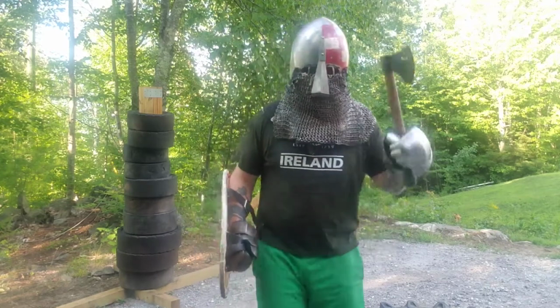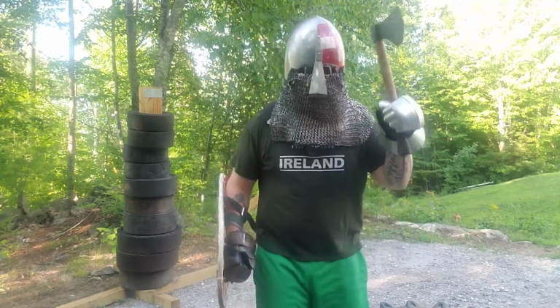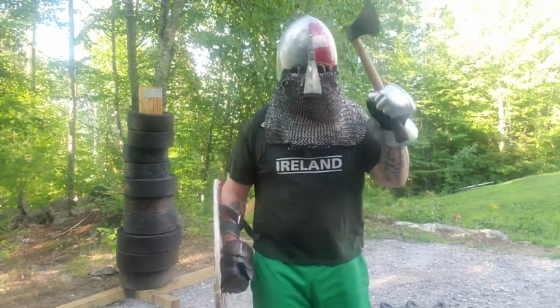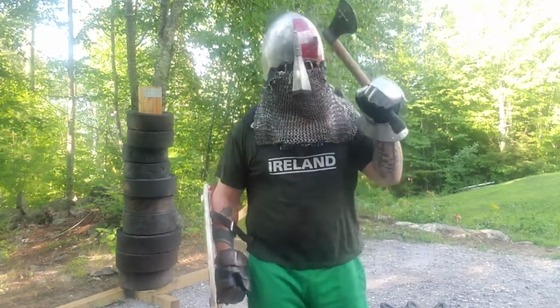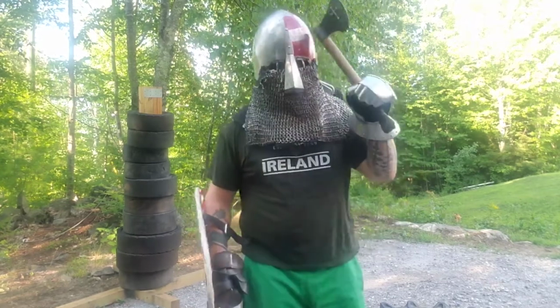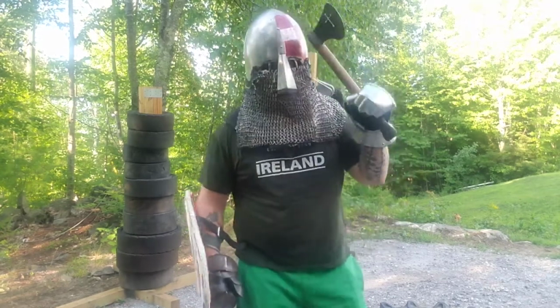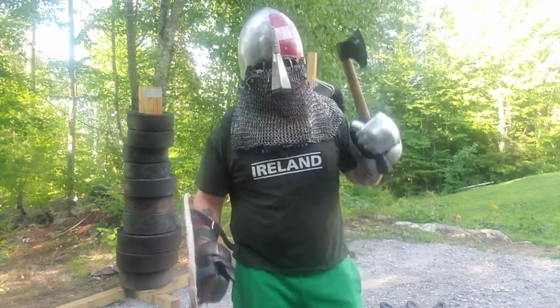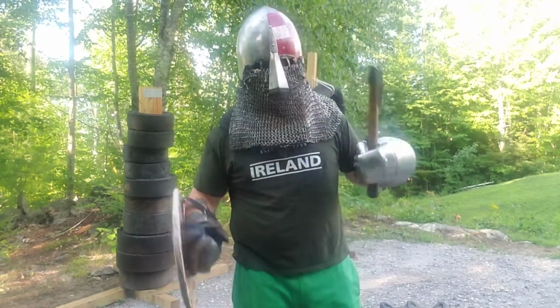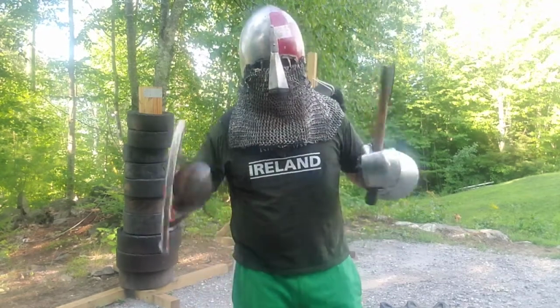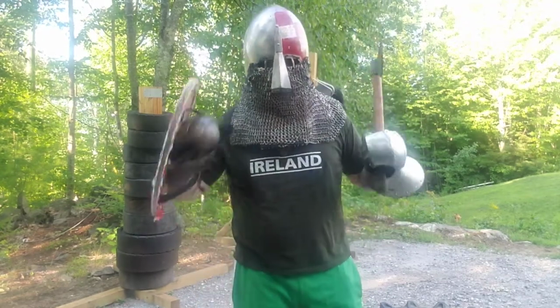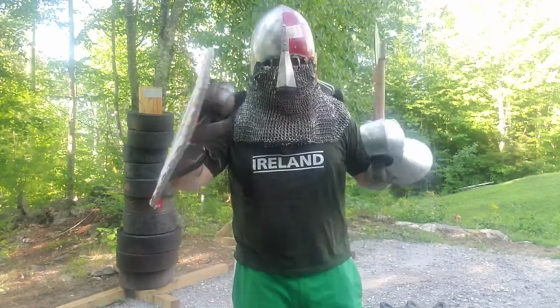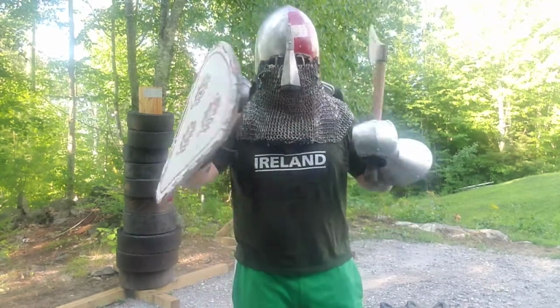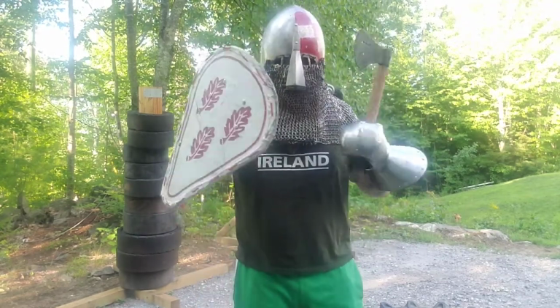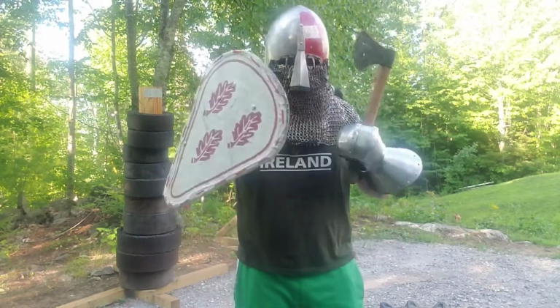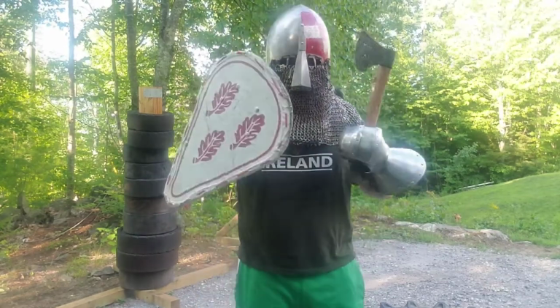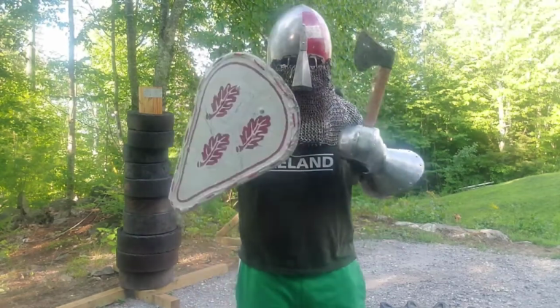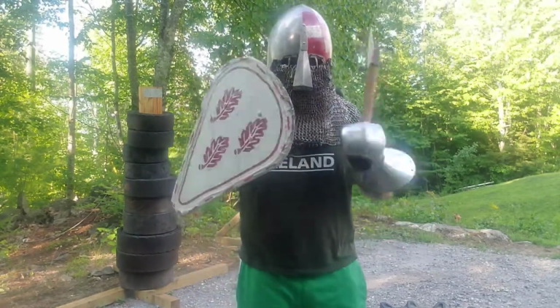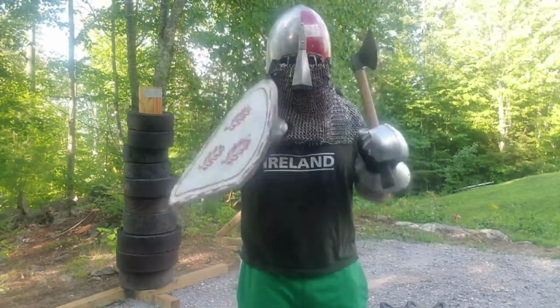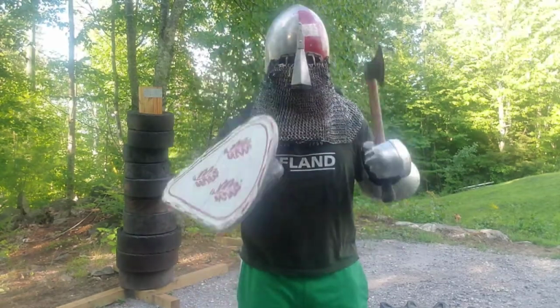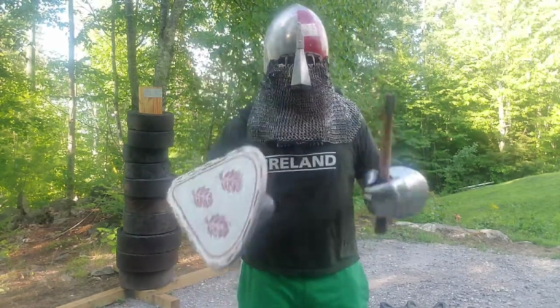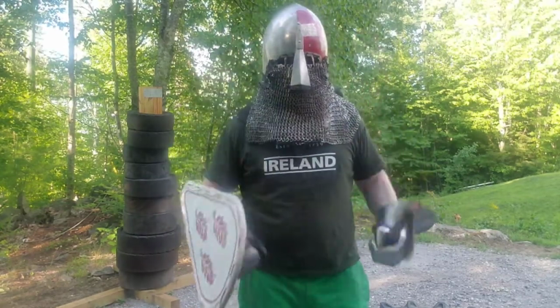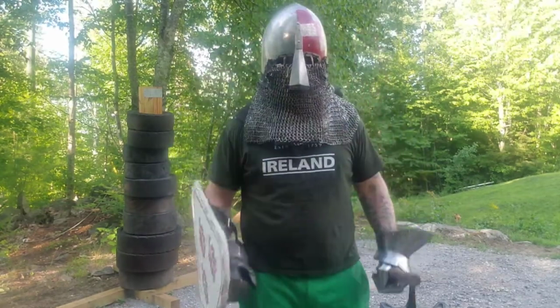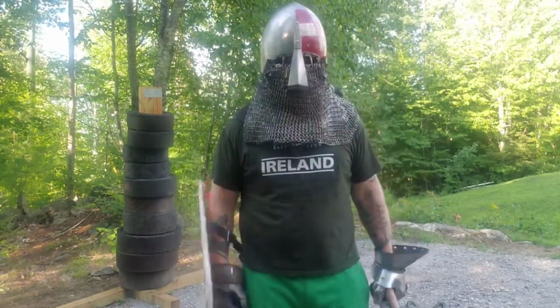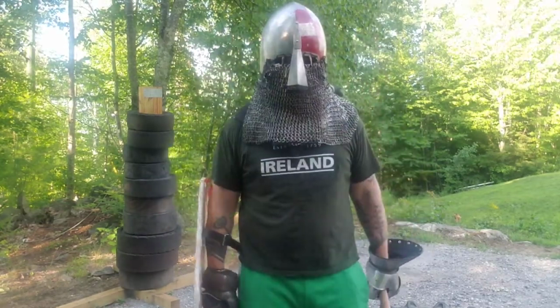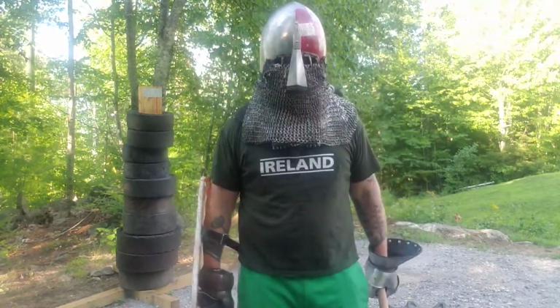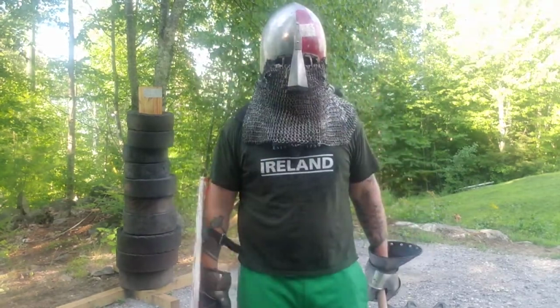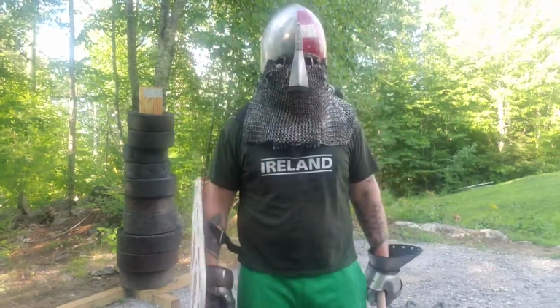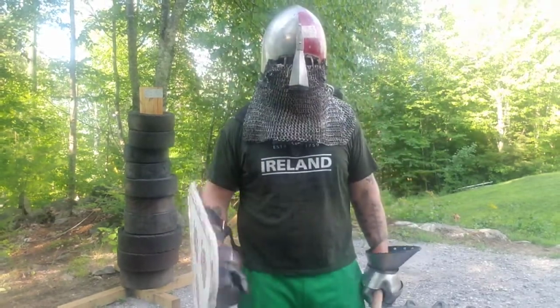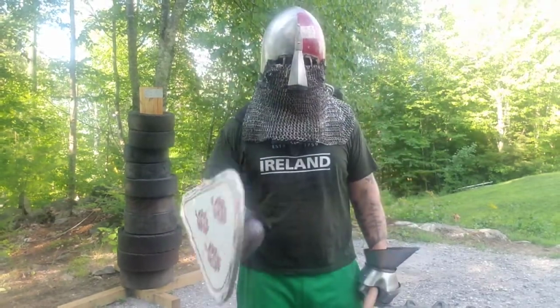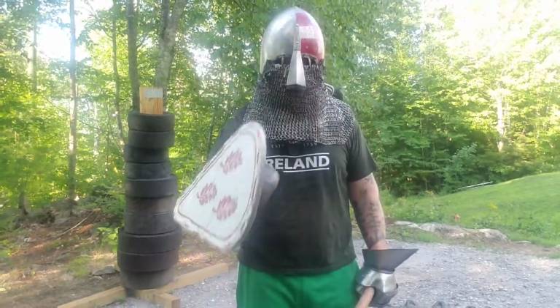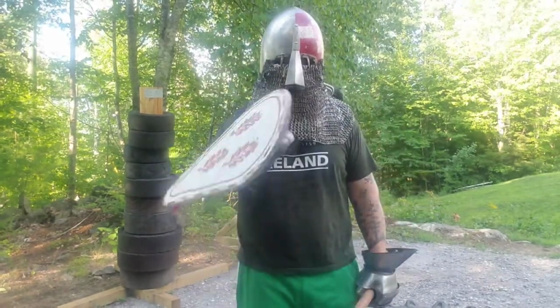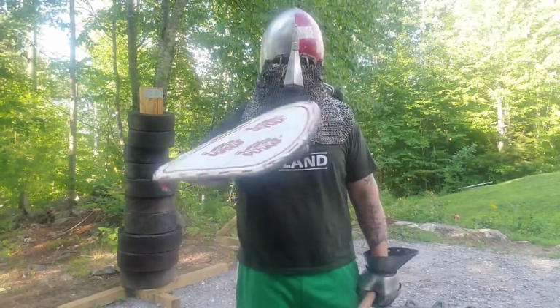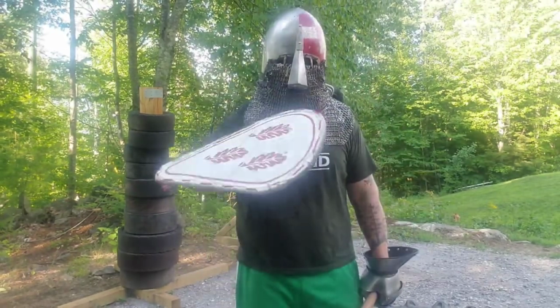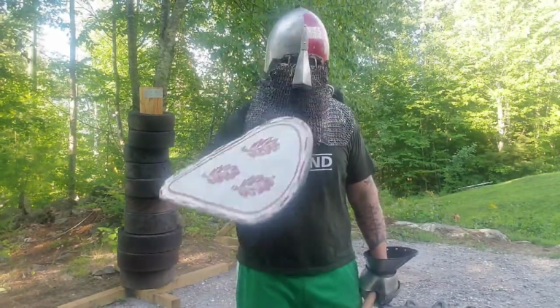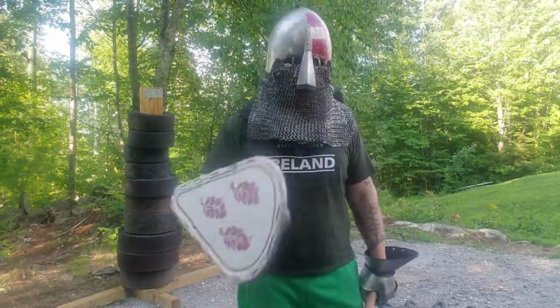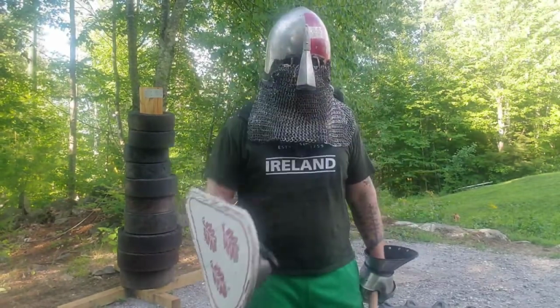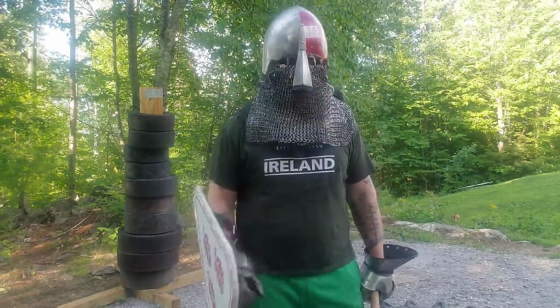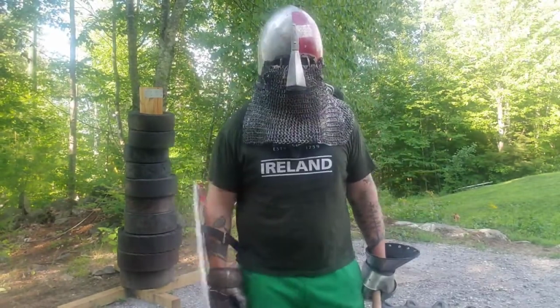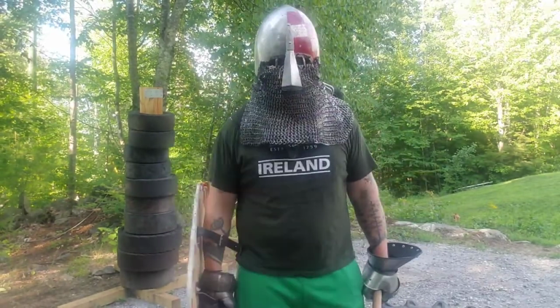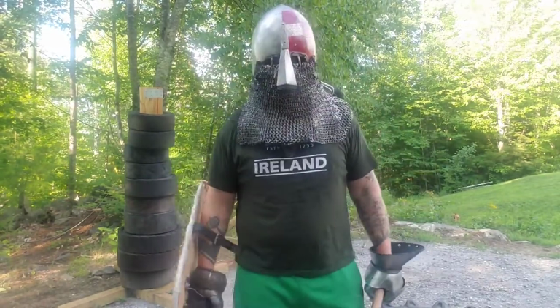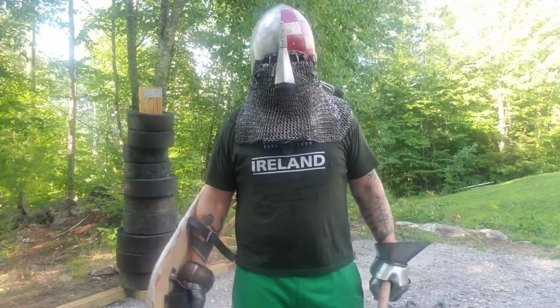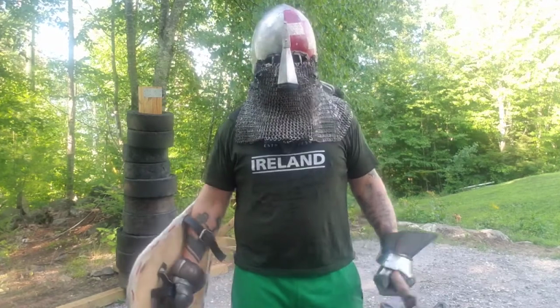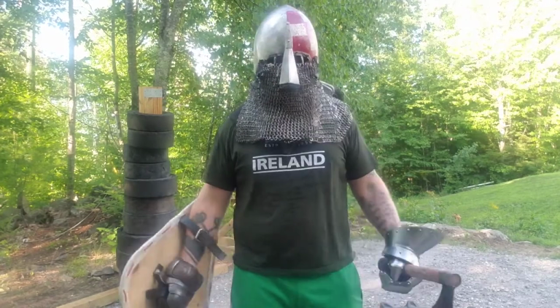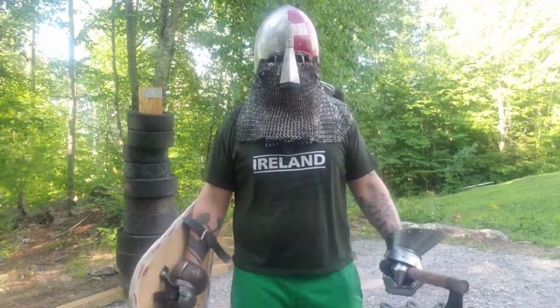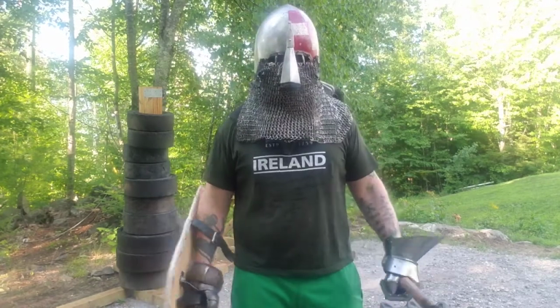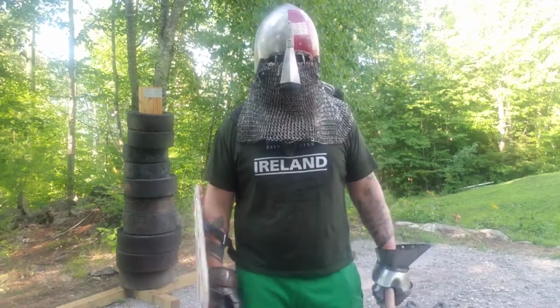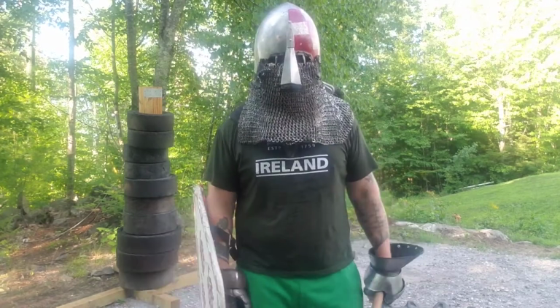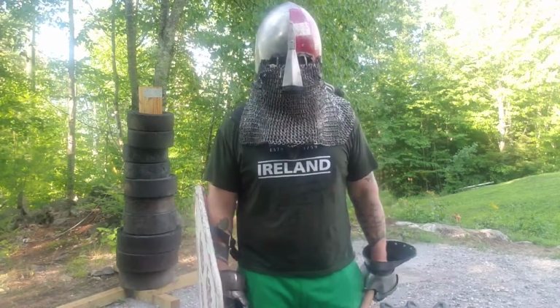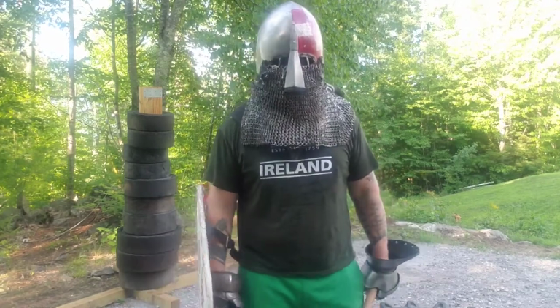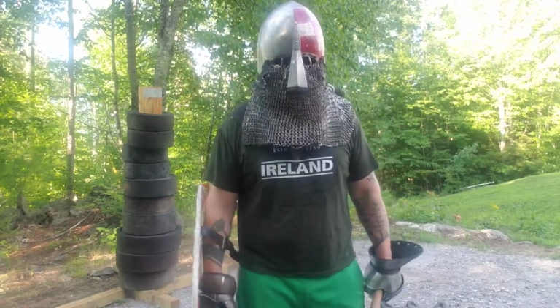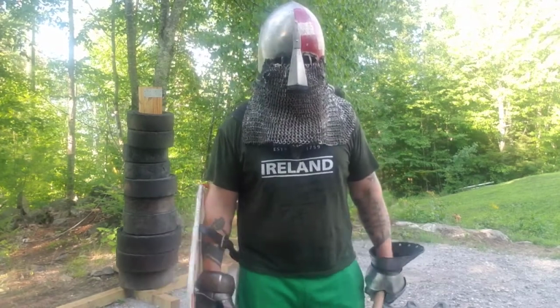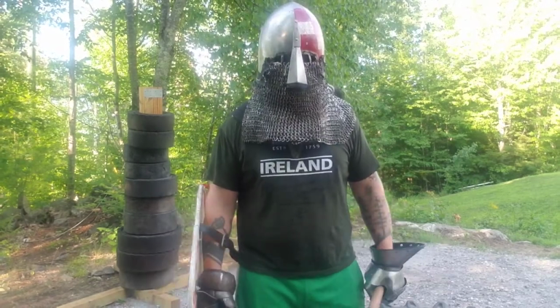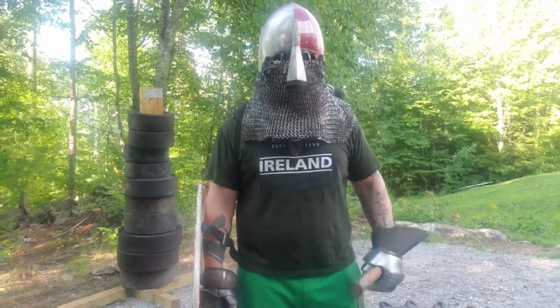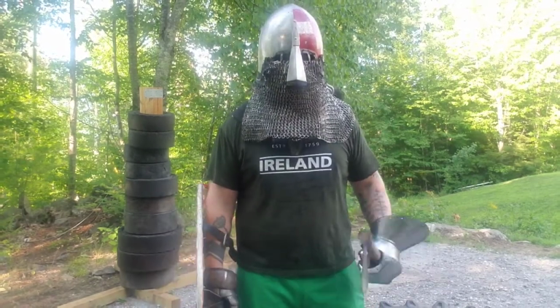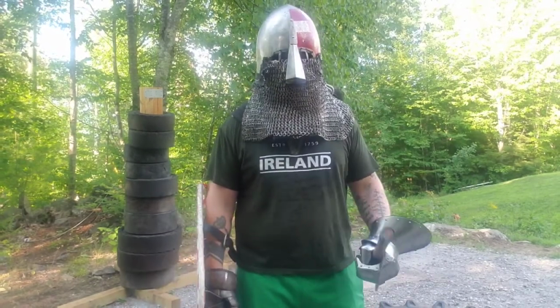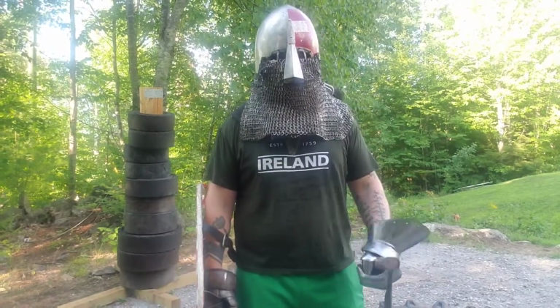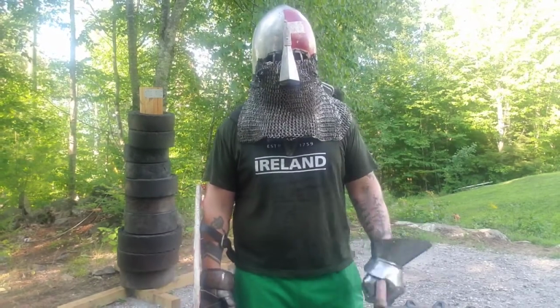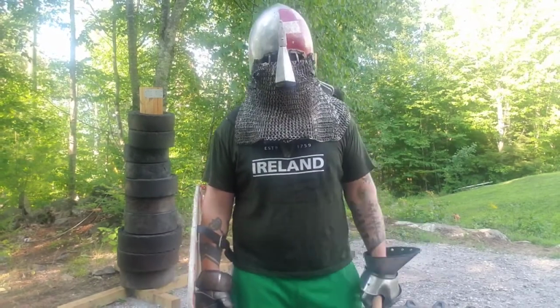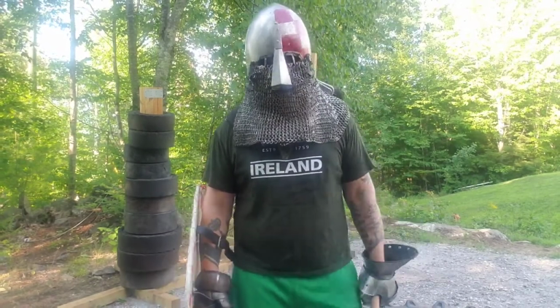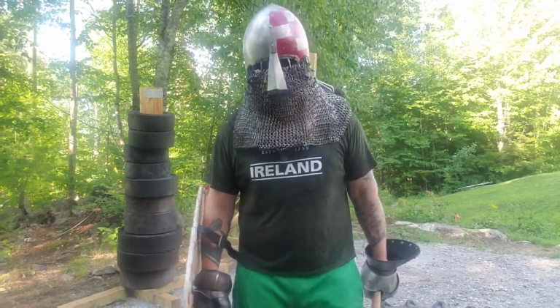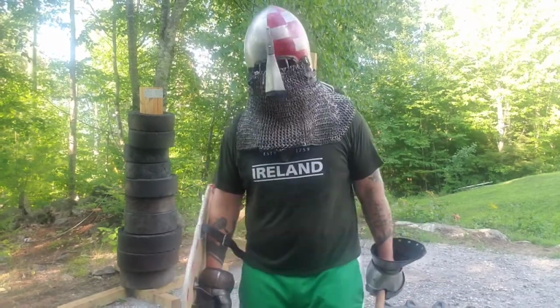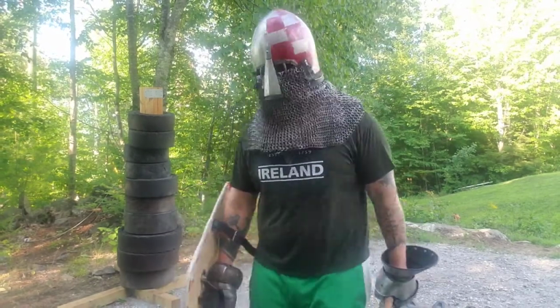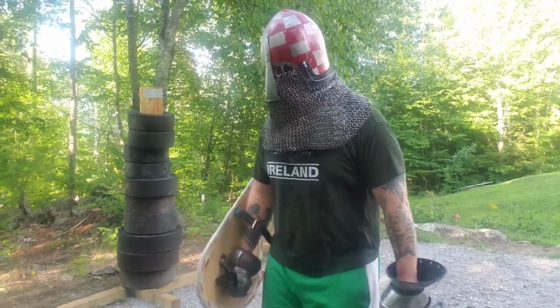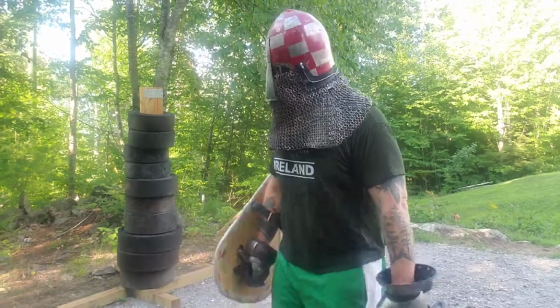Helmet on, axe on, shield ready — if you can hear me in this. So, 100 strikes, here we go.